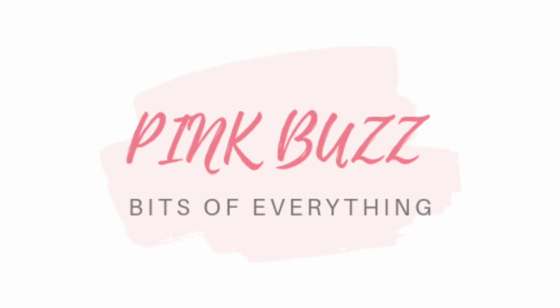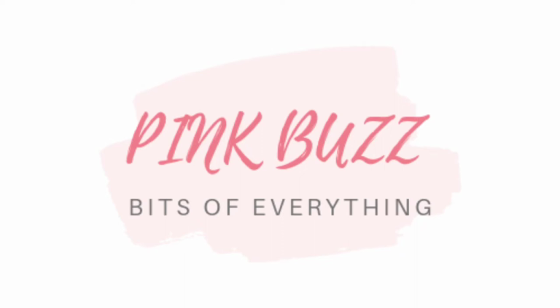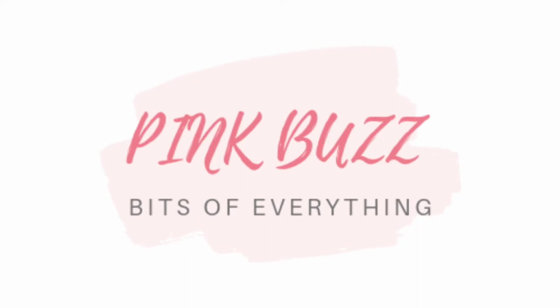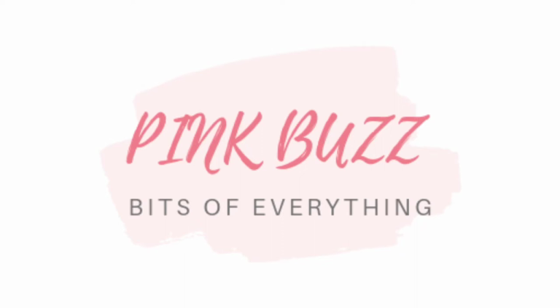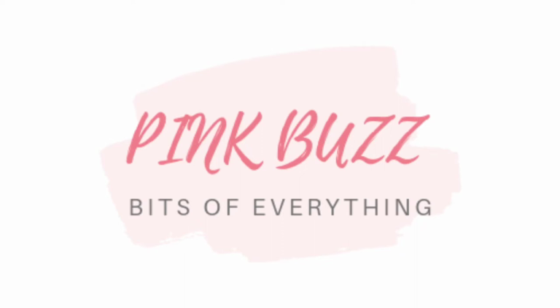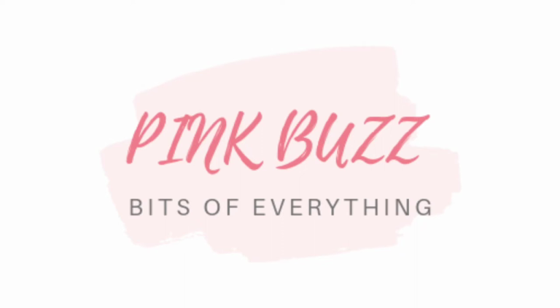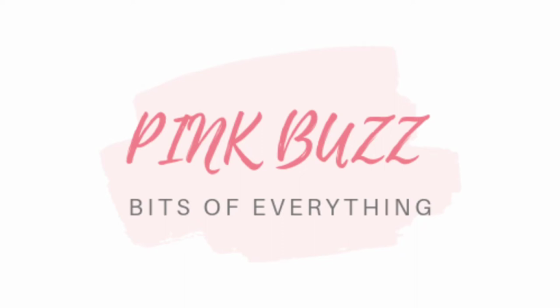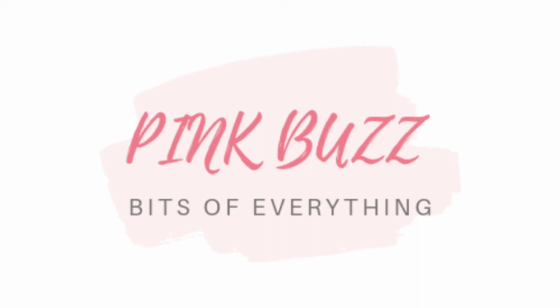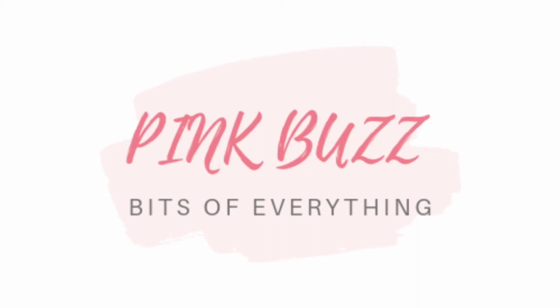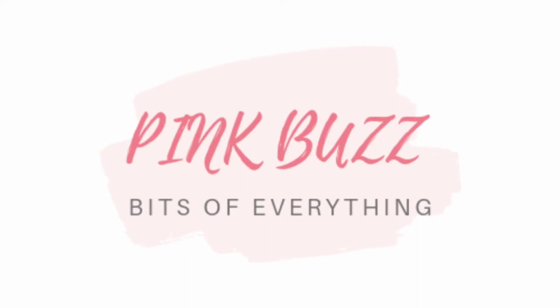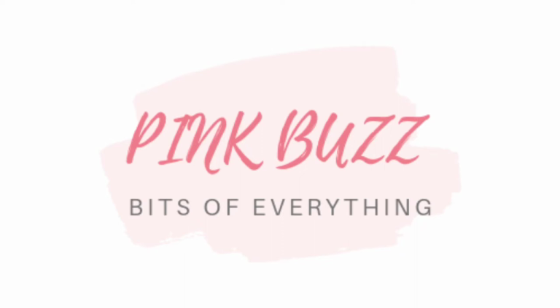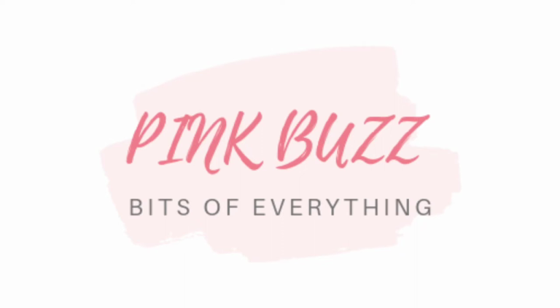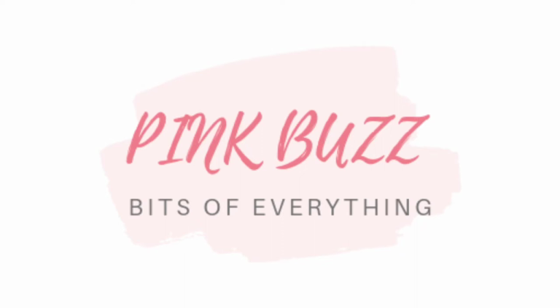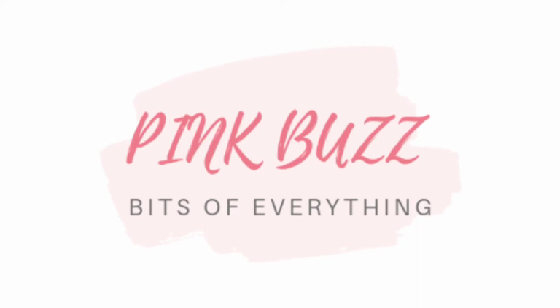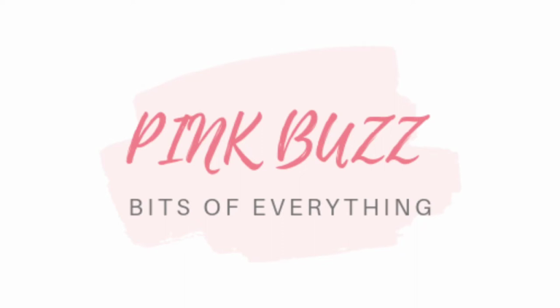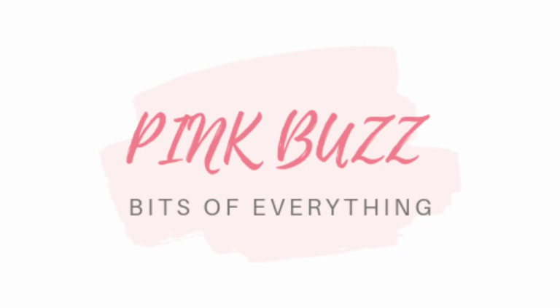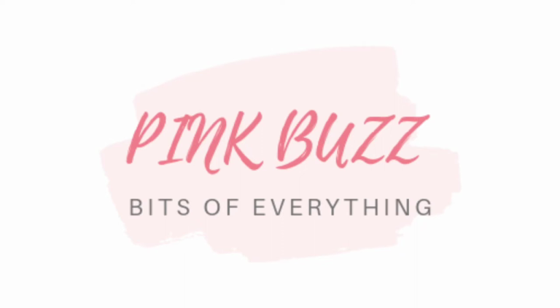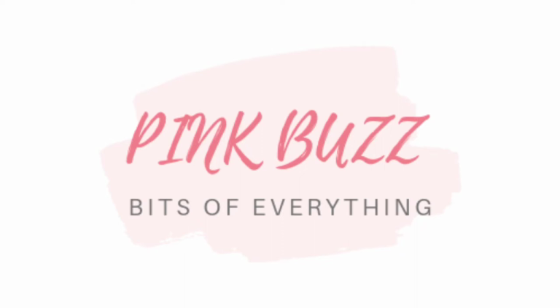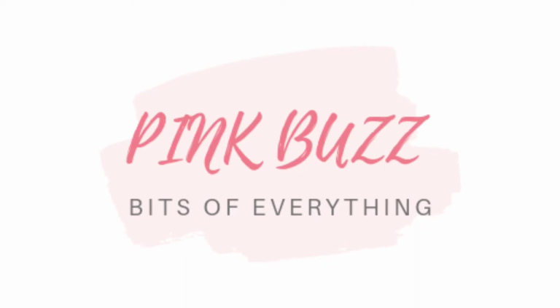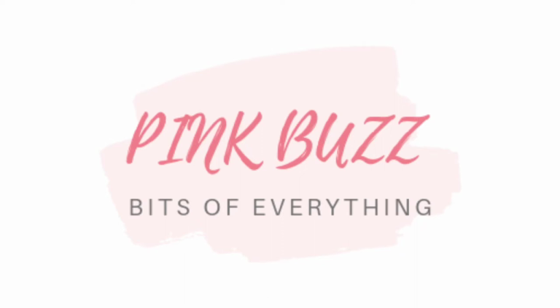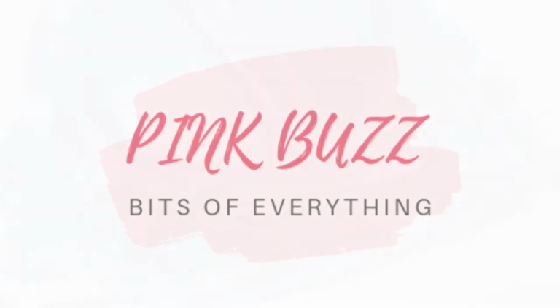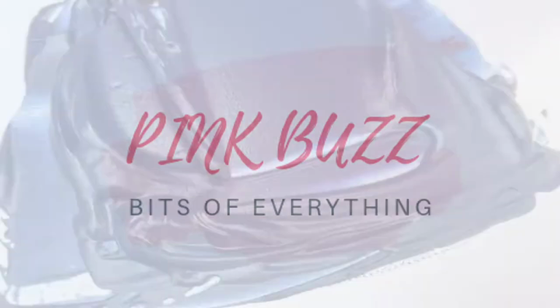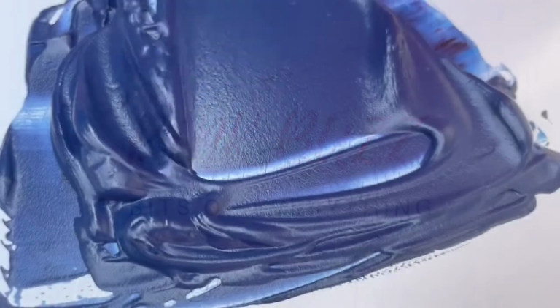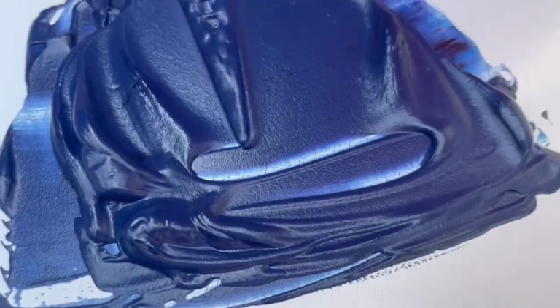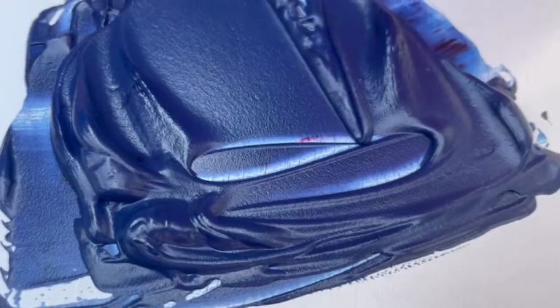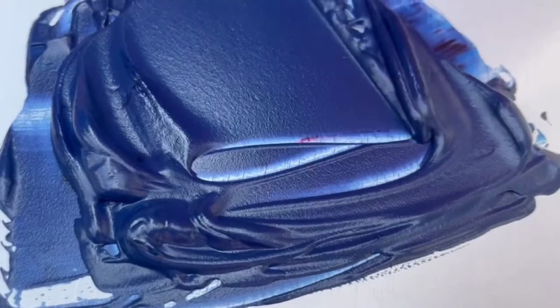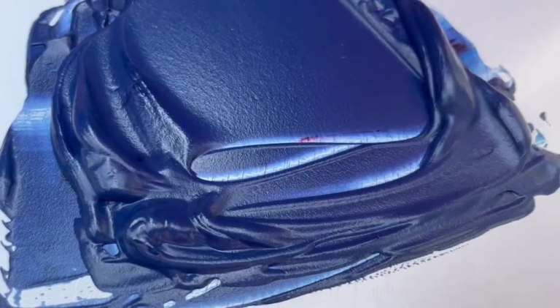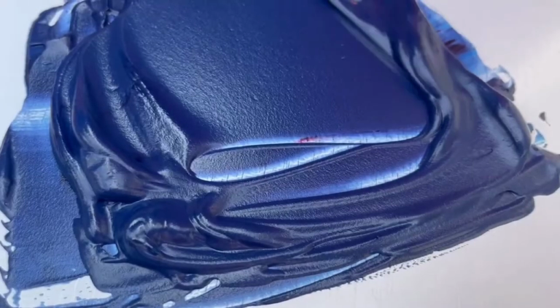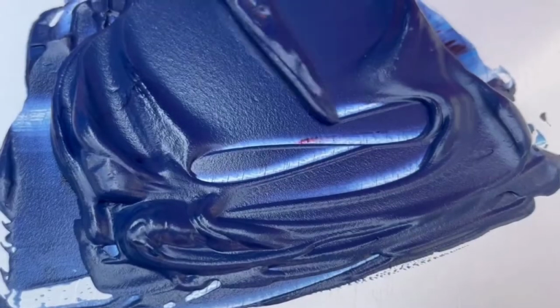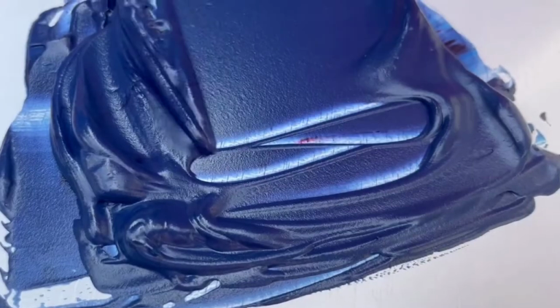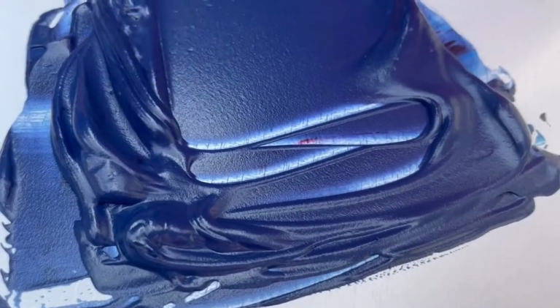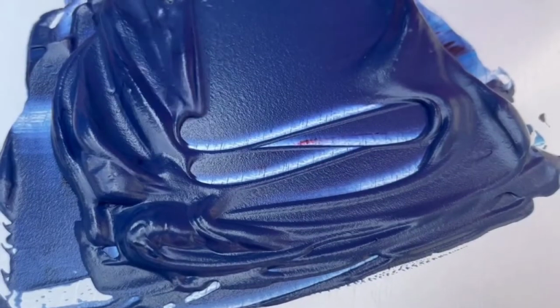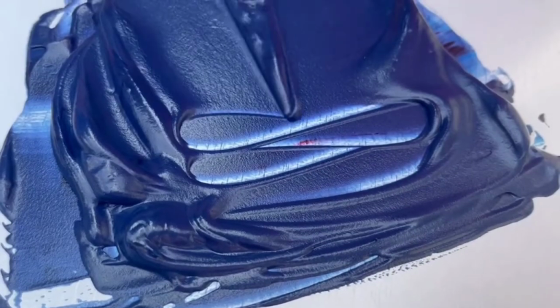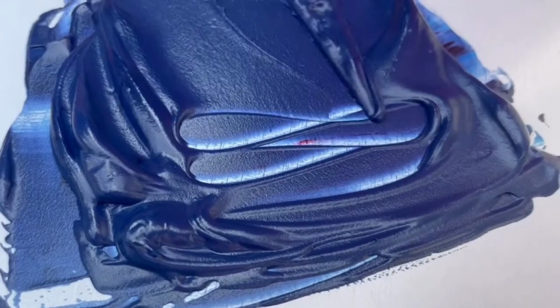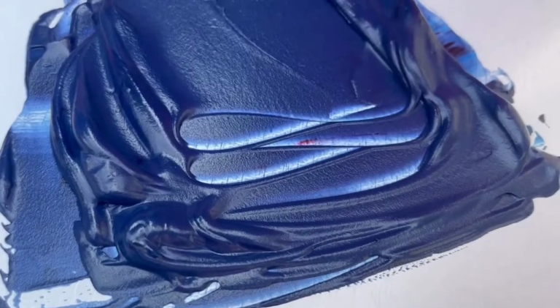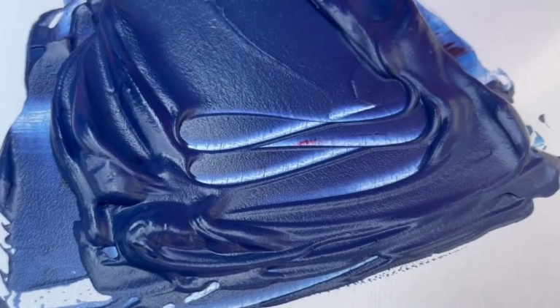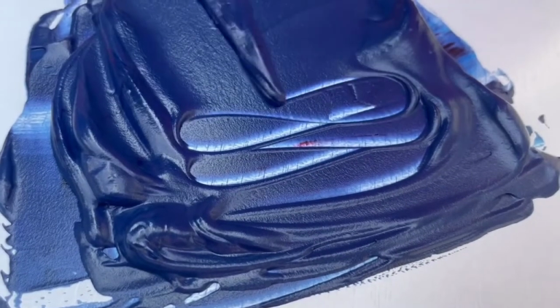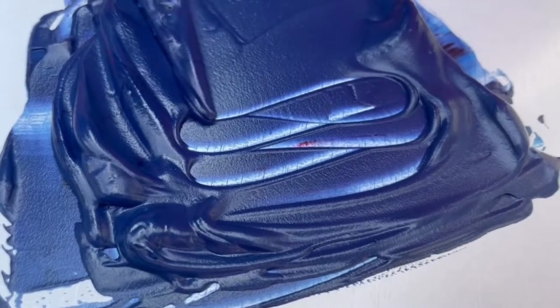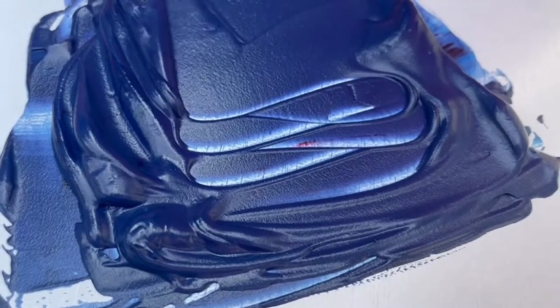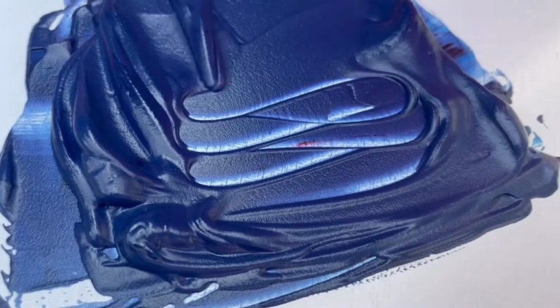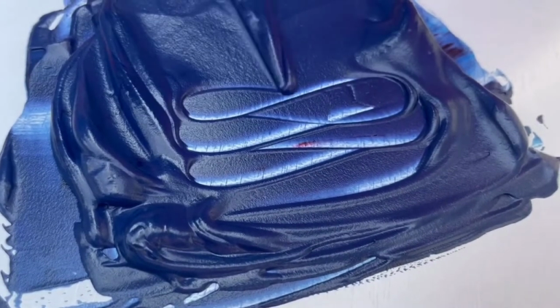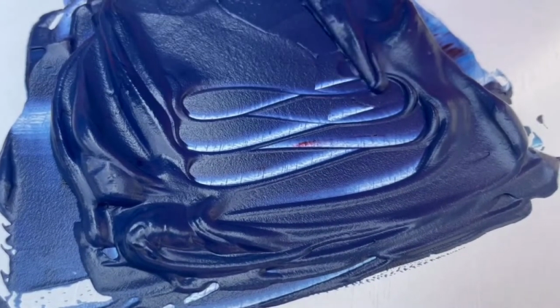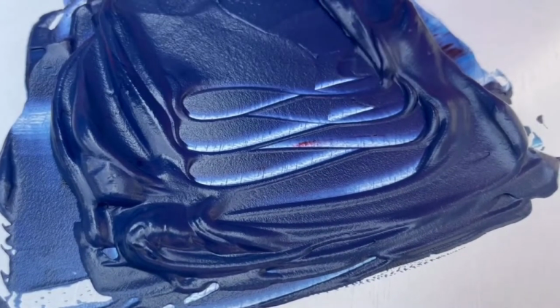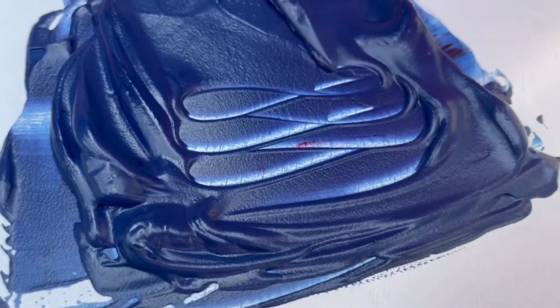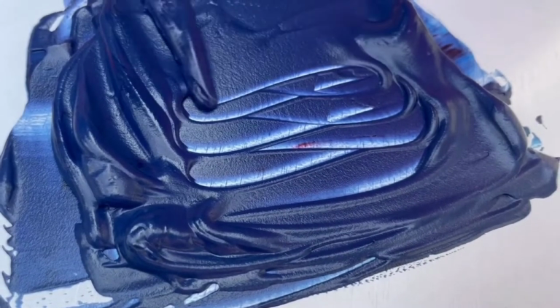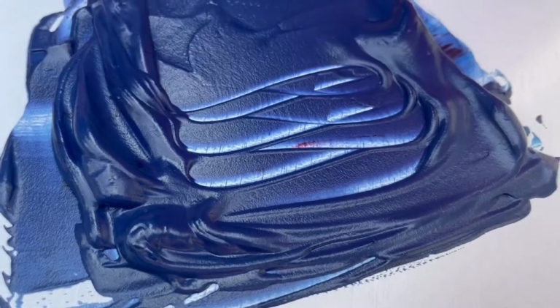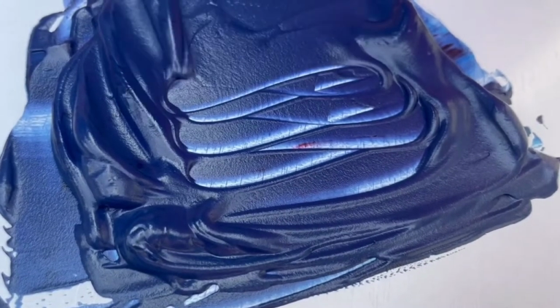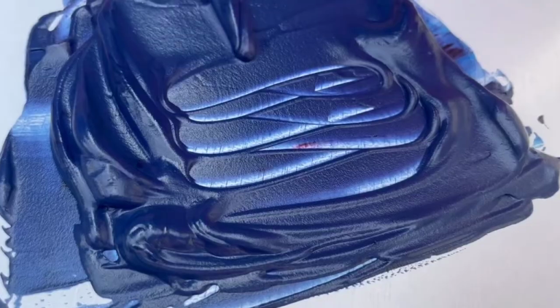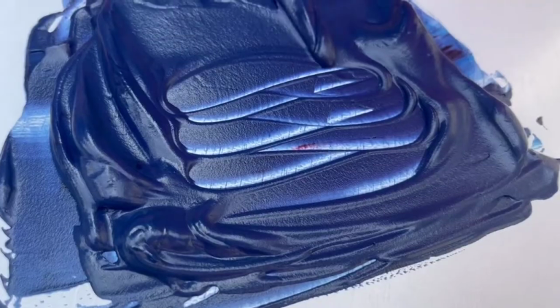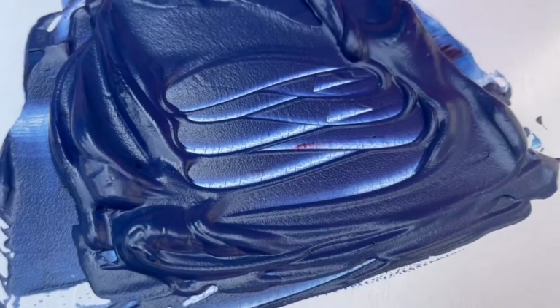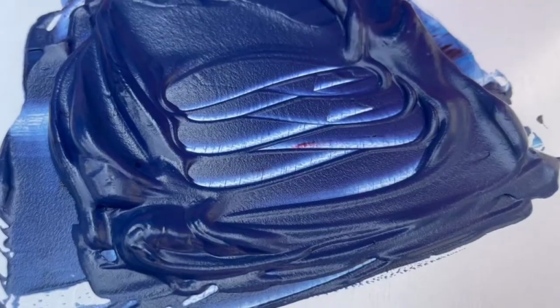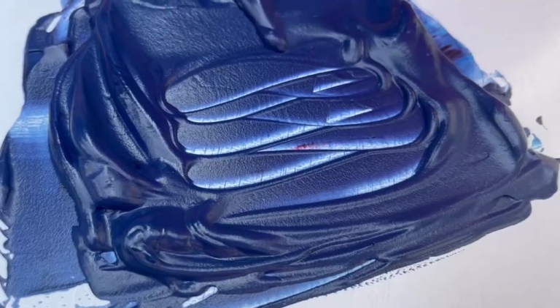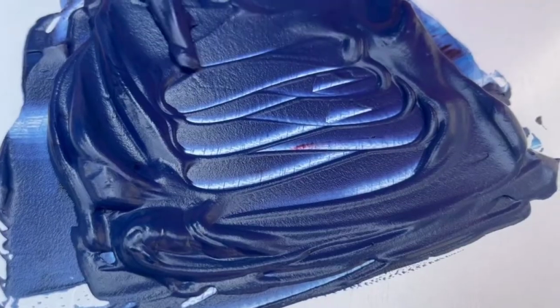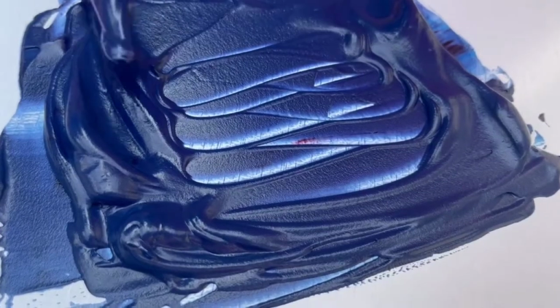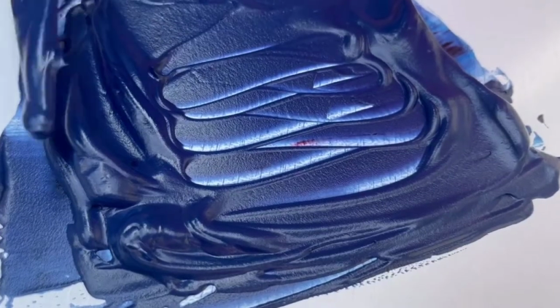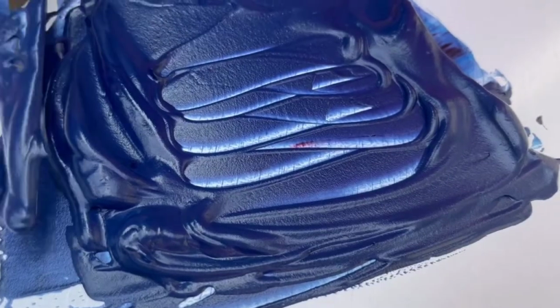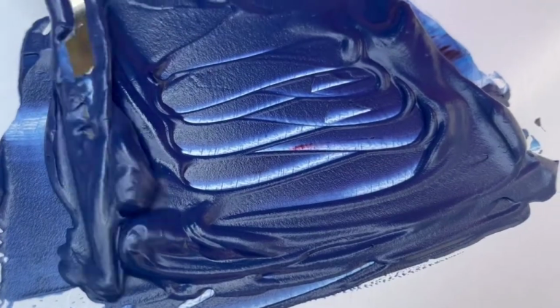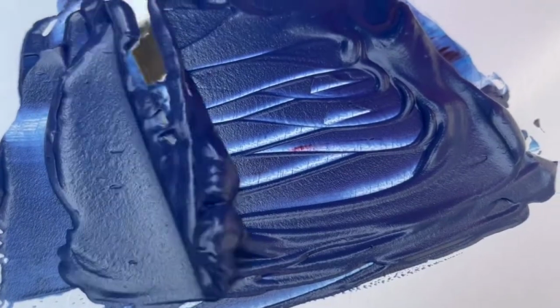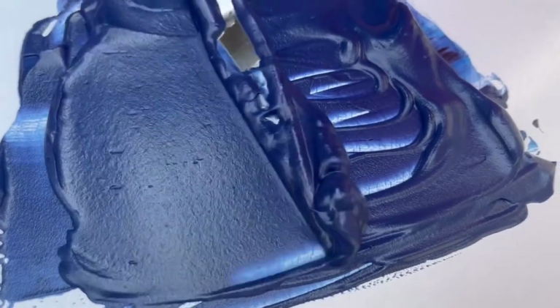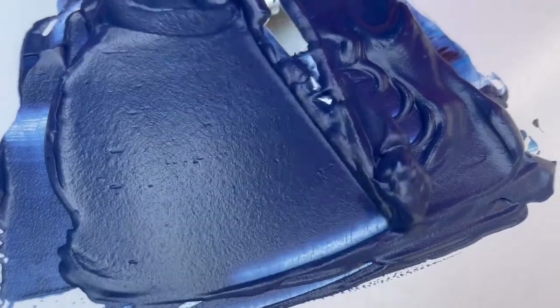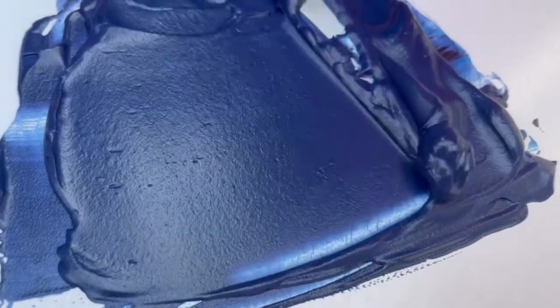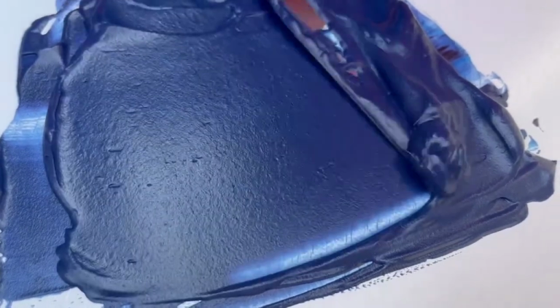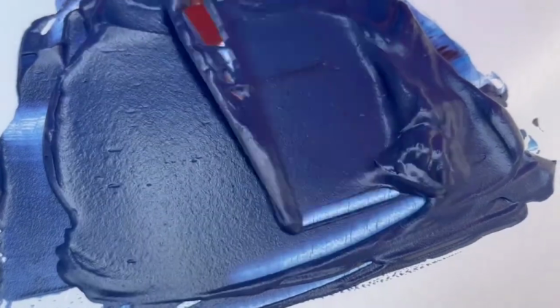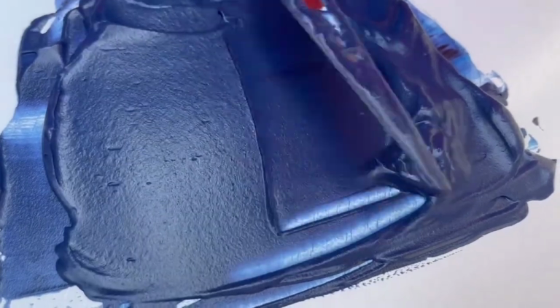Hi guys, welcome to my channel. In today's video, I'm going to show you how to get Royal Blue Whipping Cream or Buttercream.